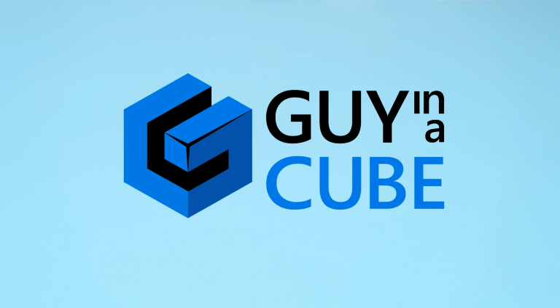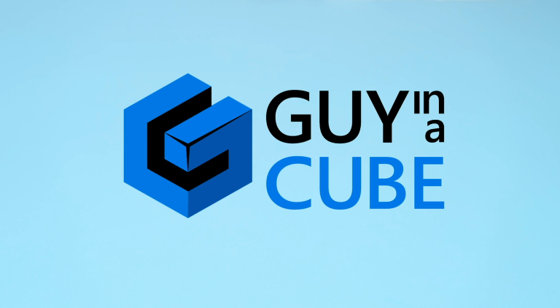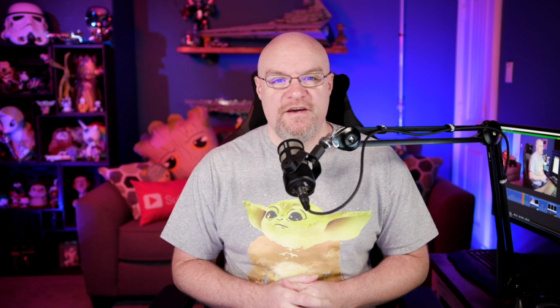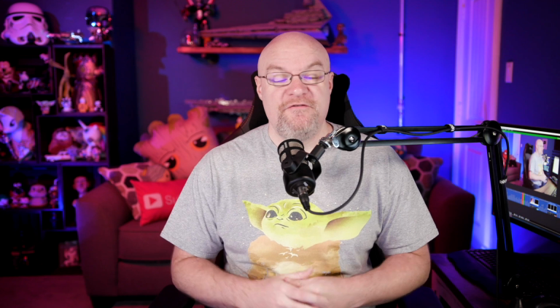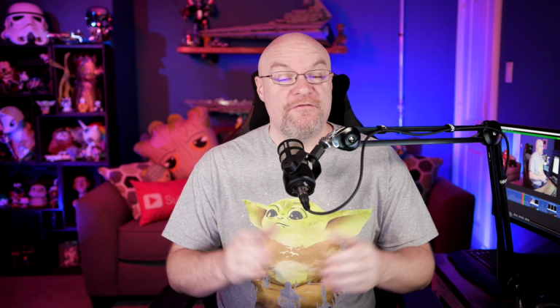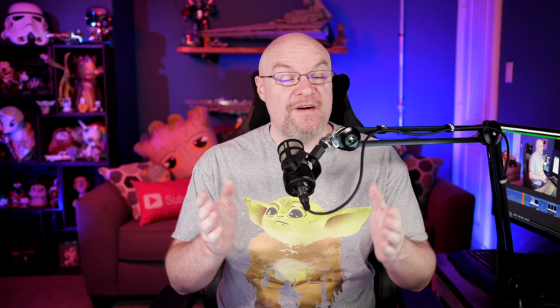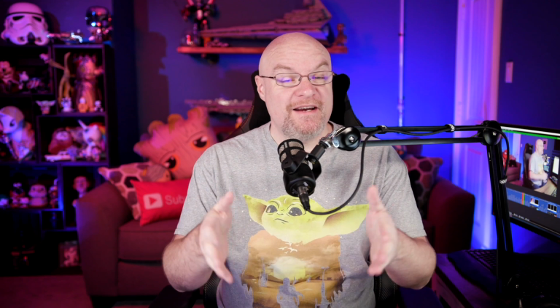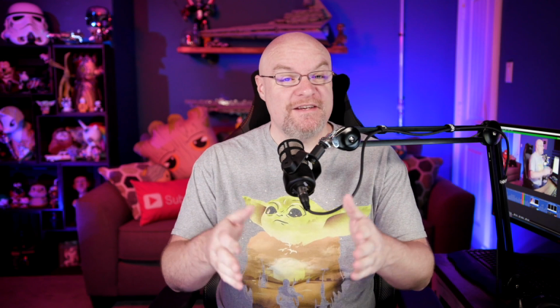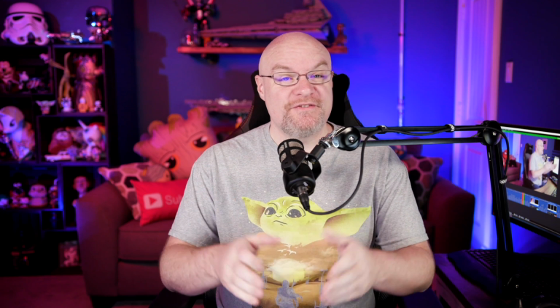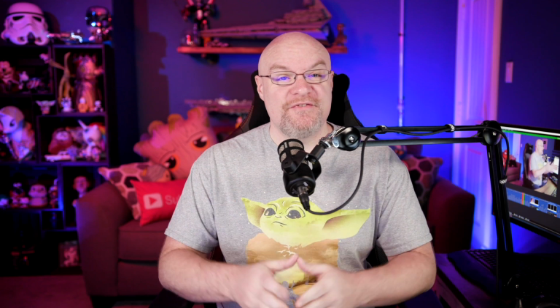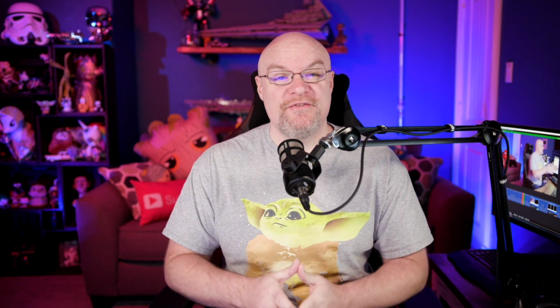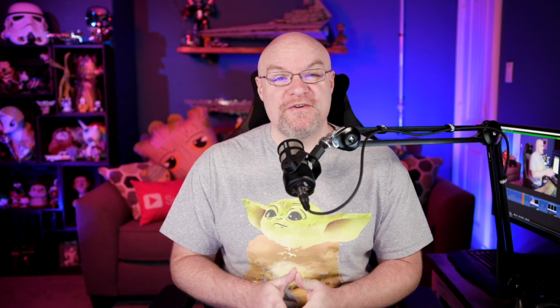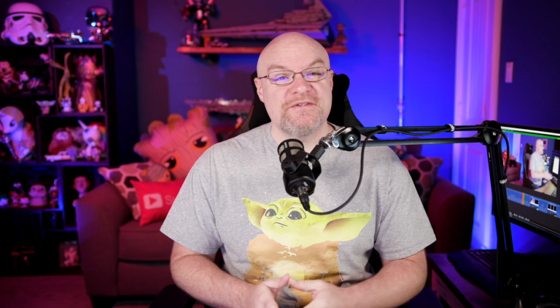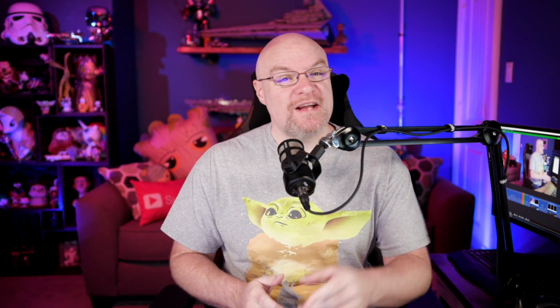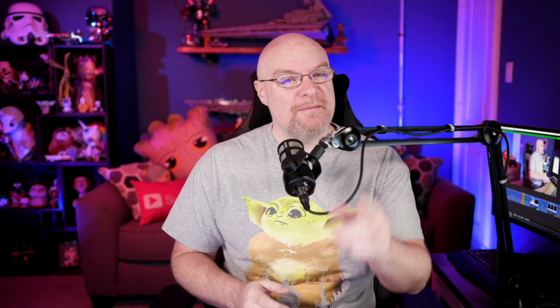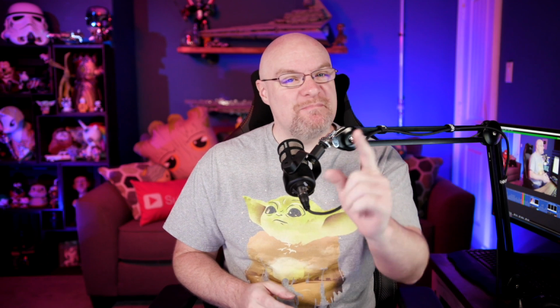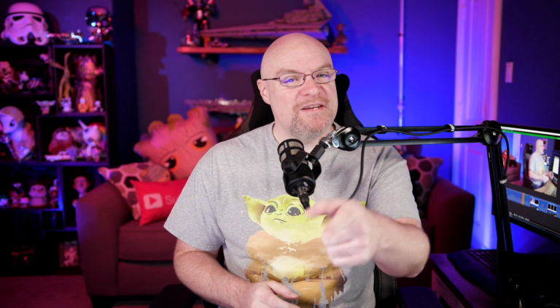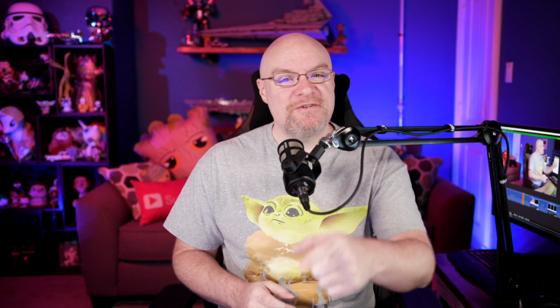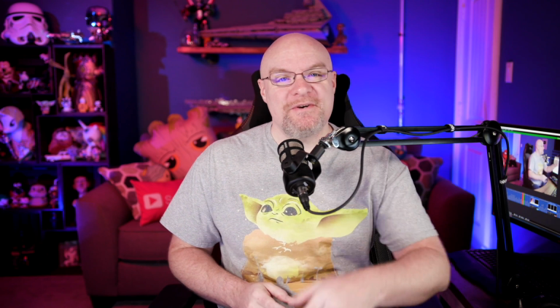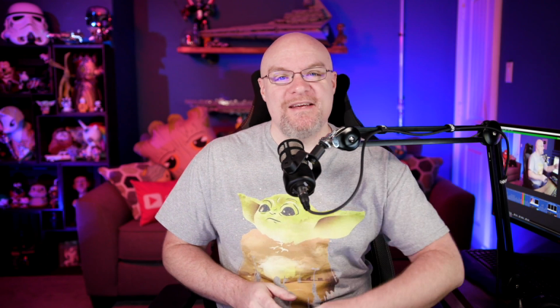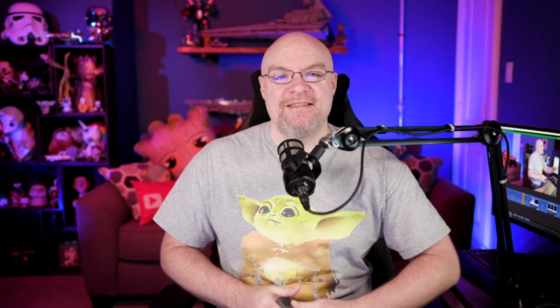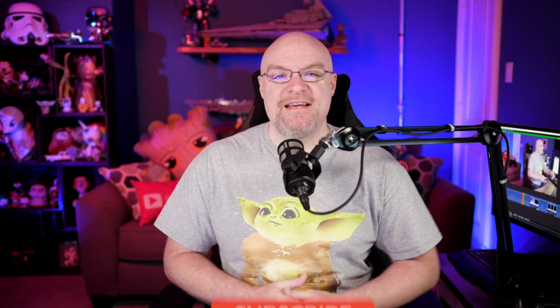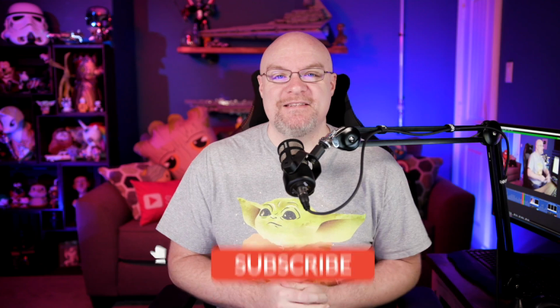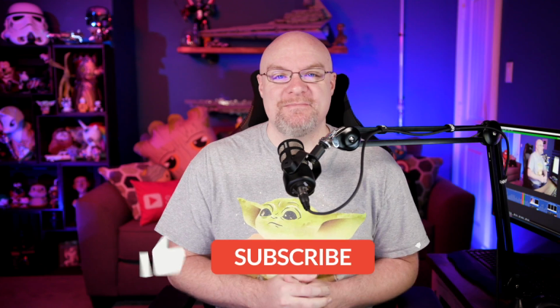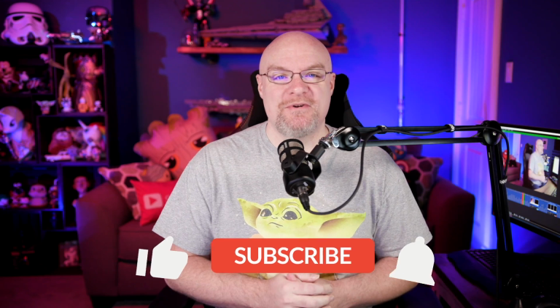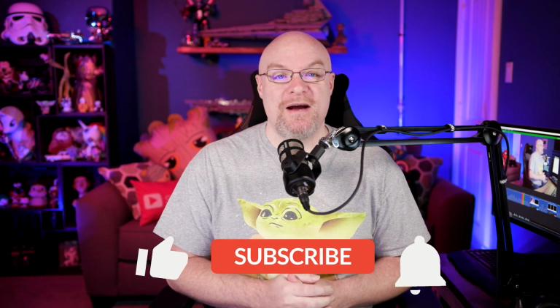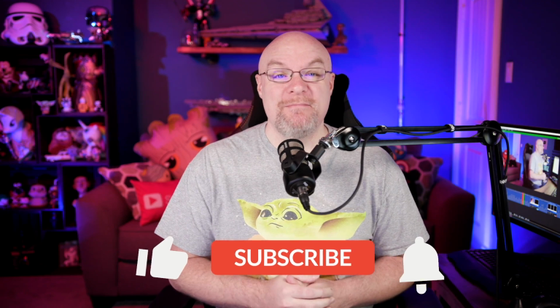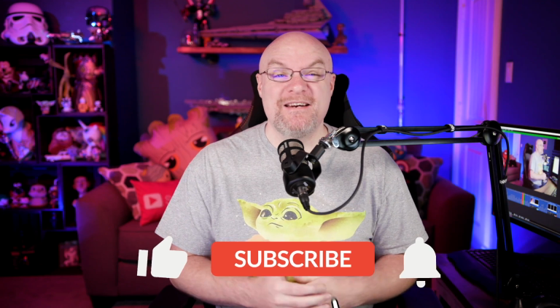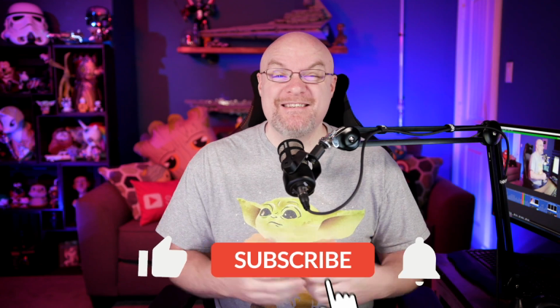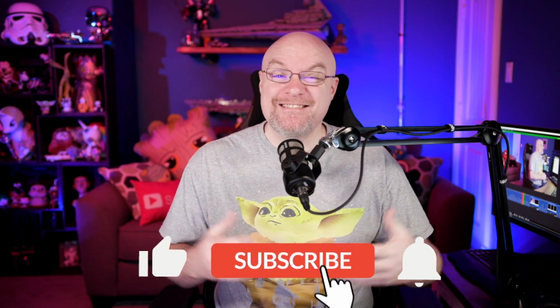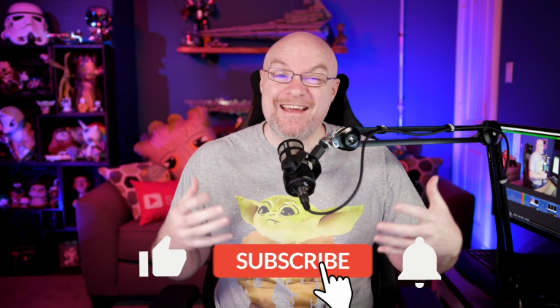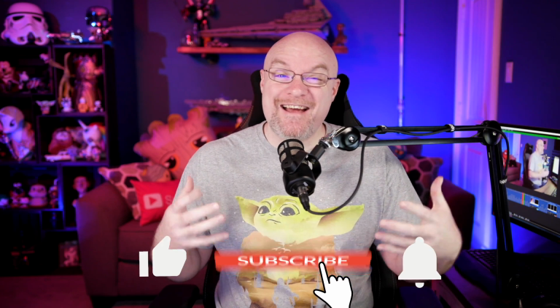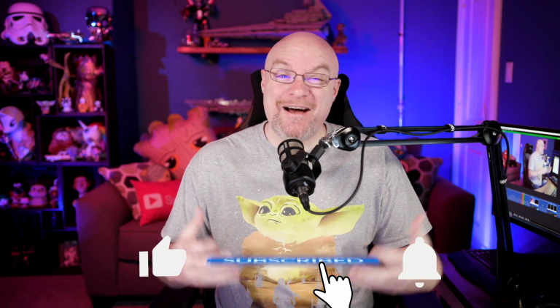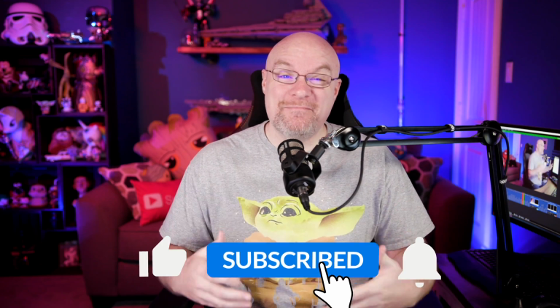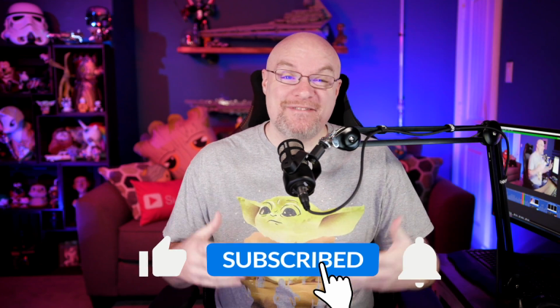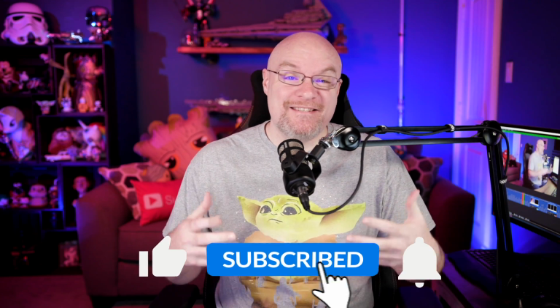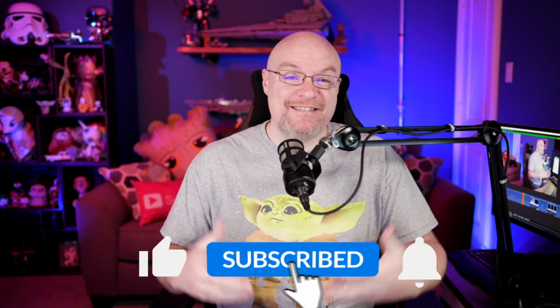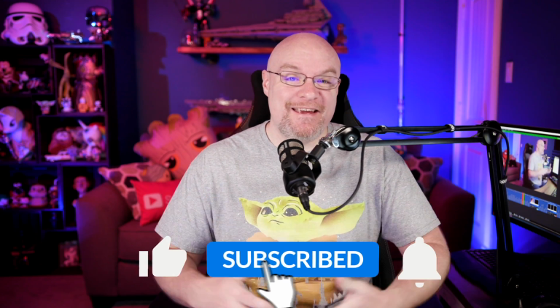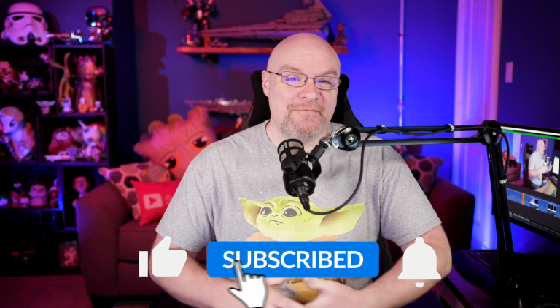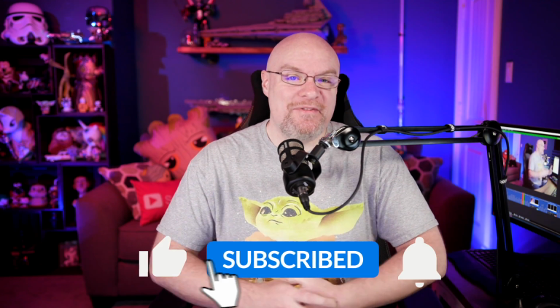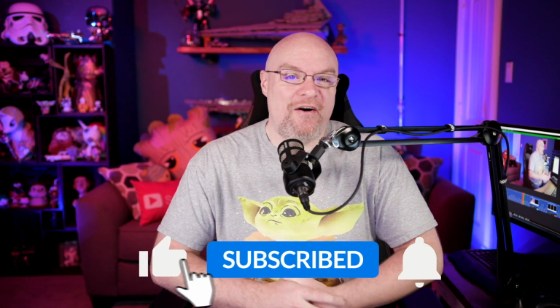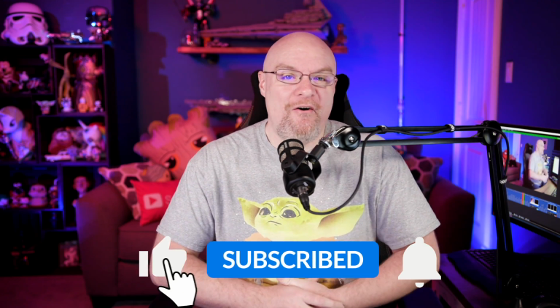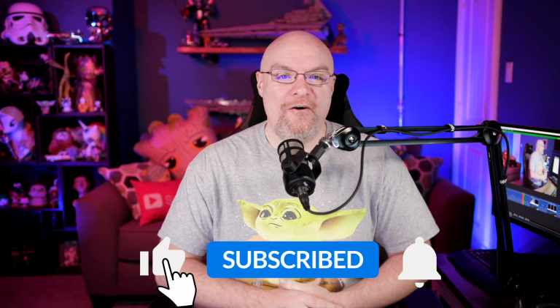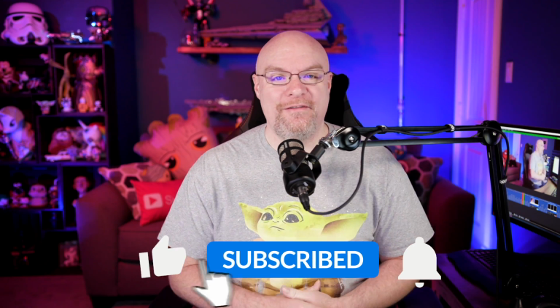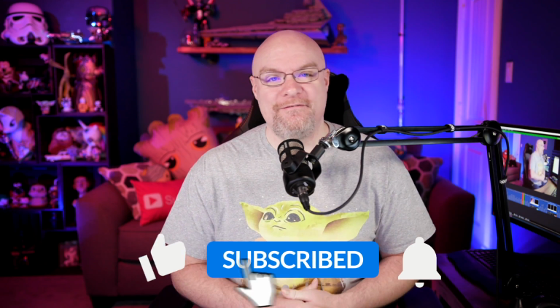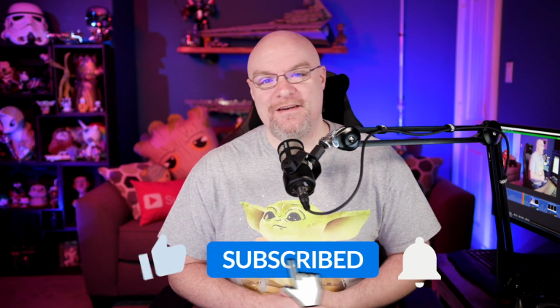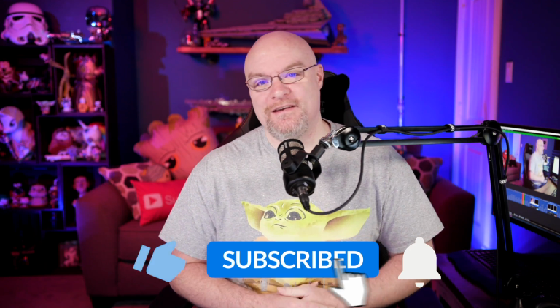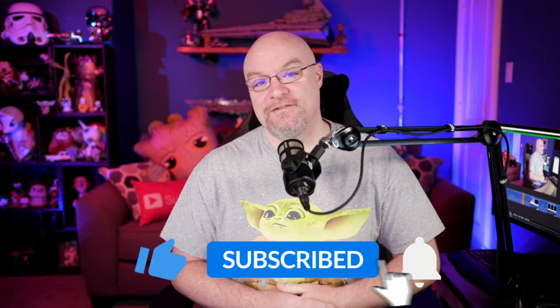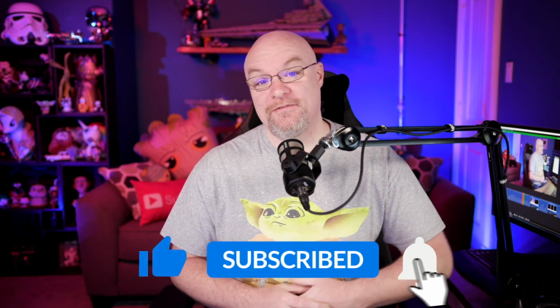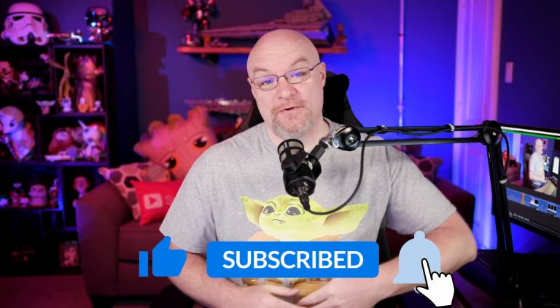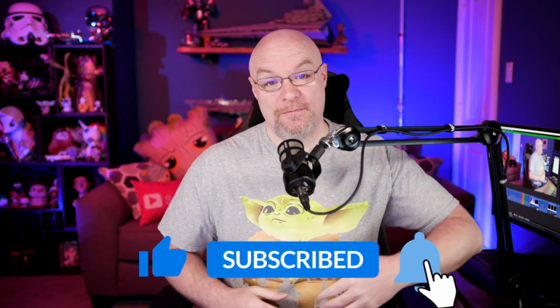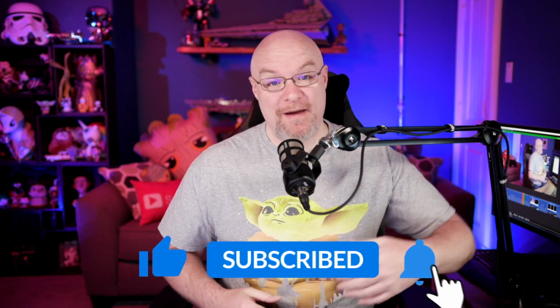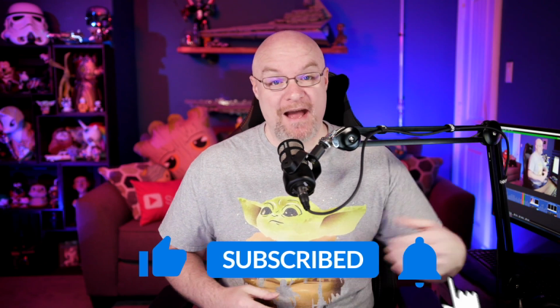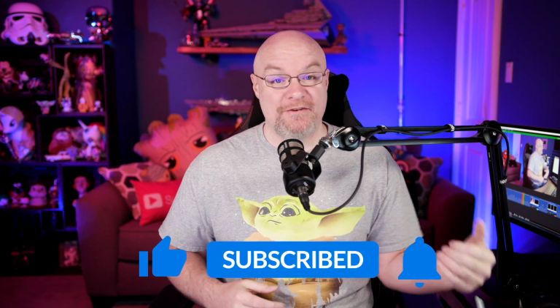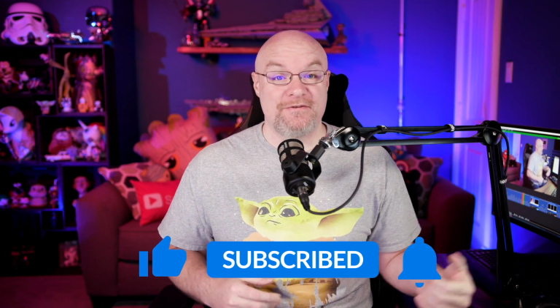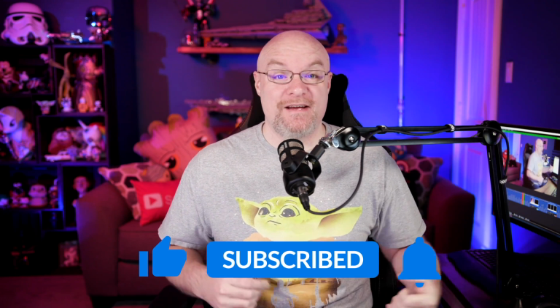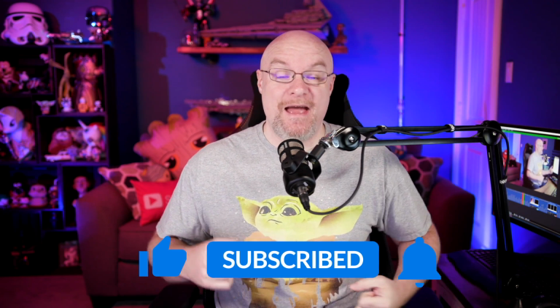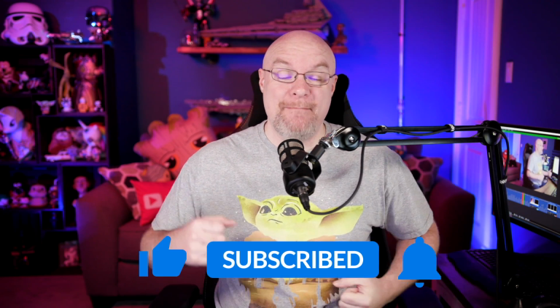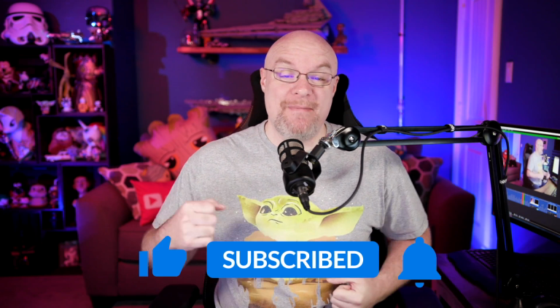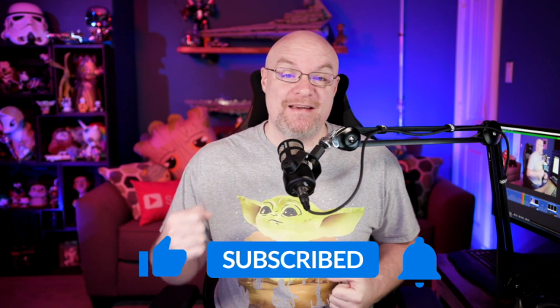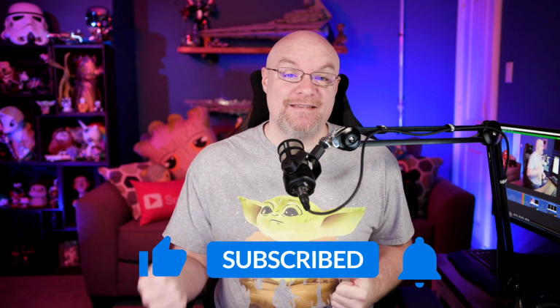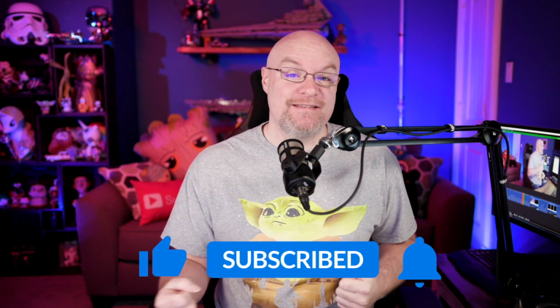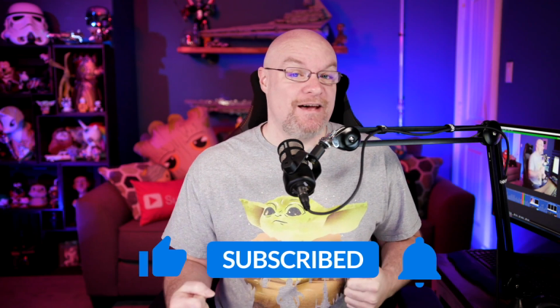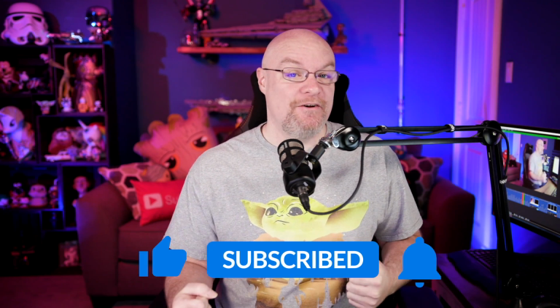If you're finding us for the first time, be sure to hit that subscribe button to stay up to date with all the videos from both Patrick and myself.